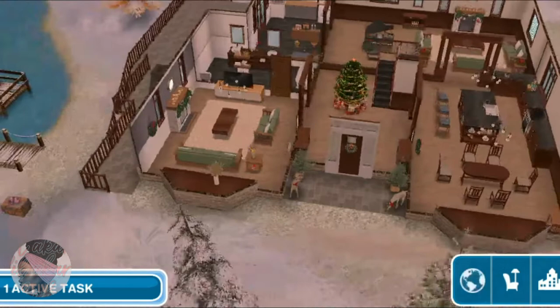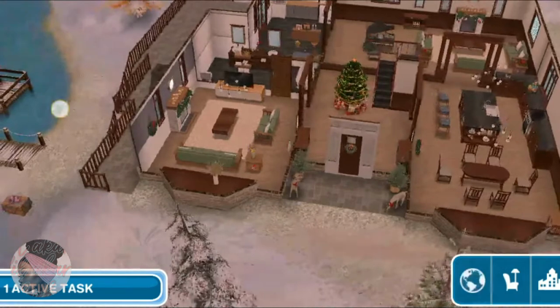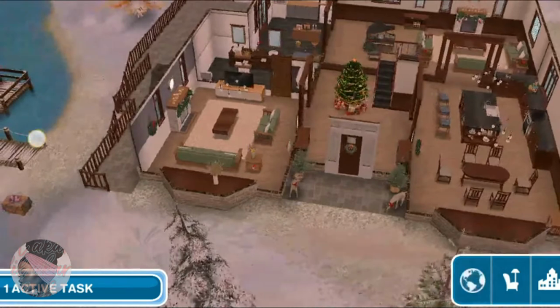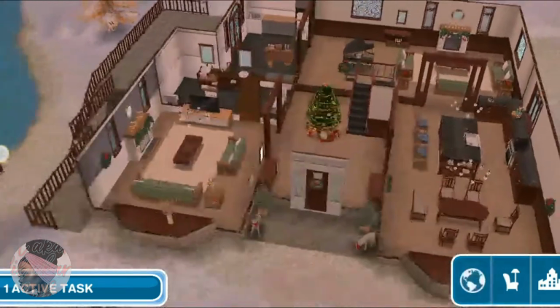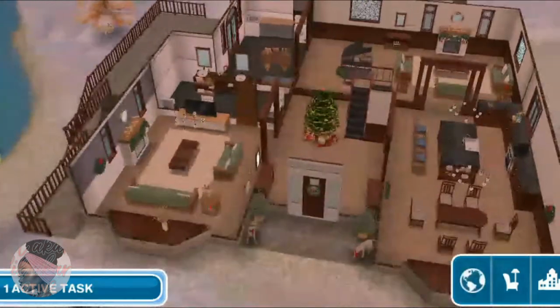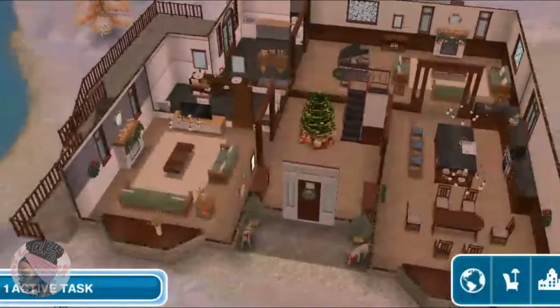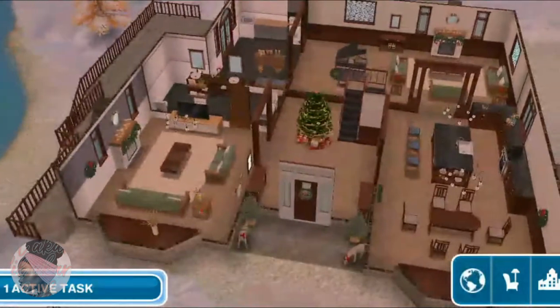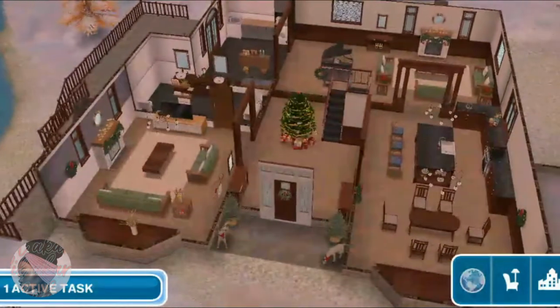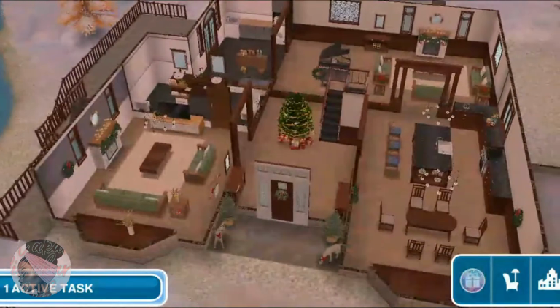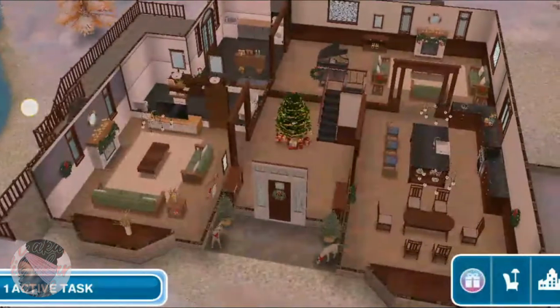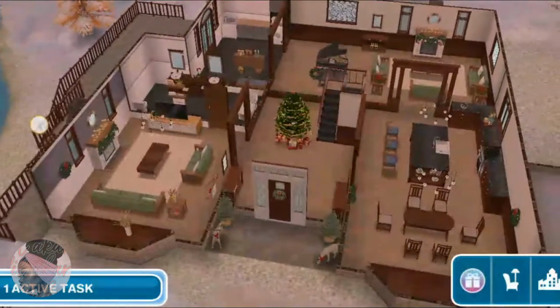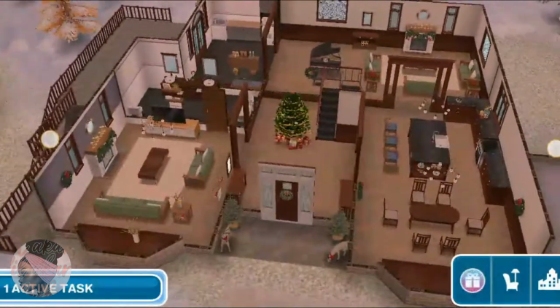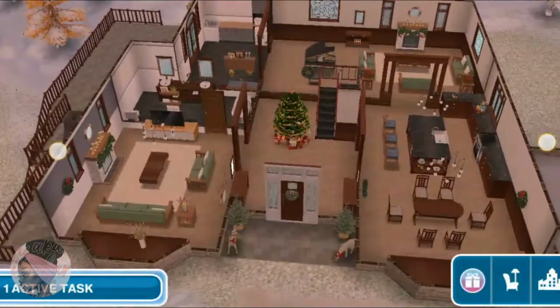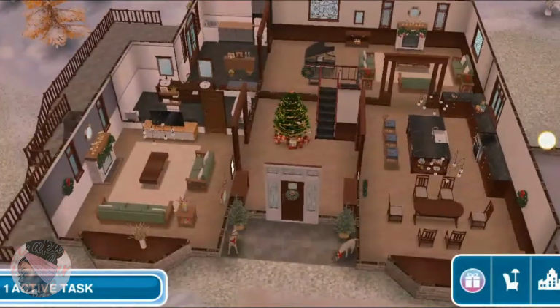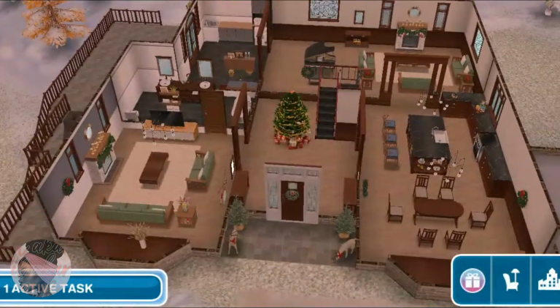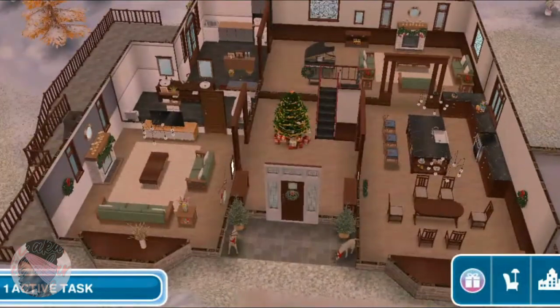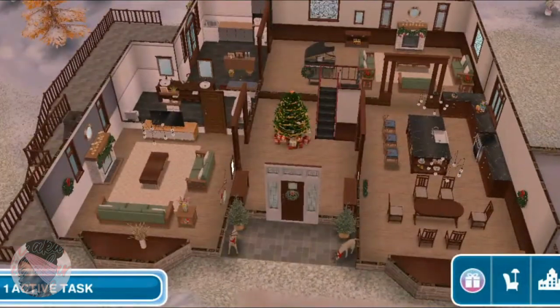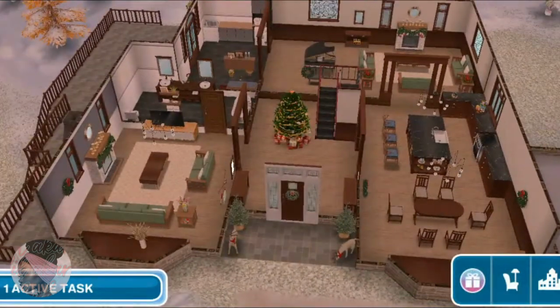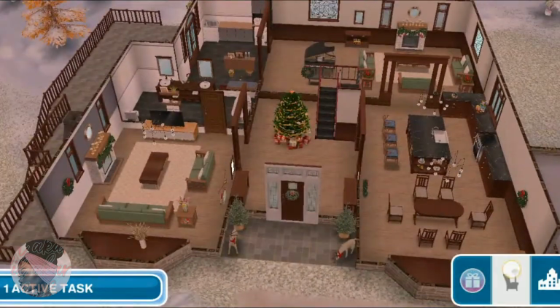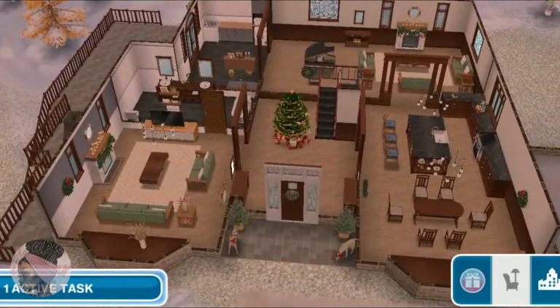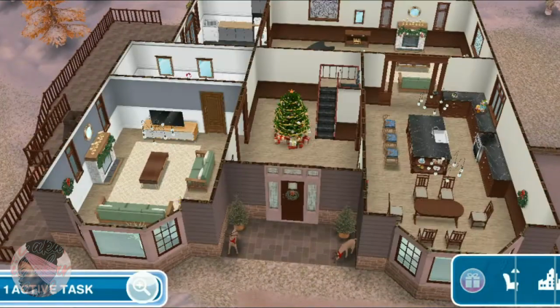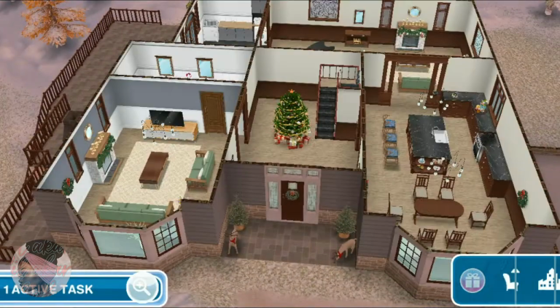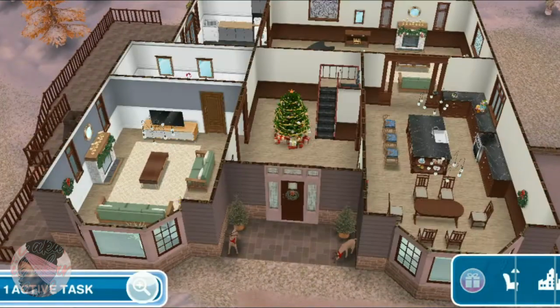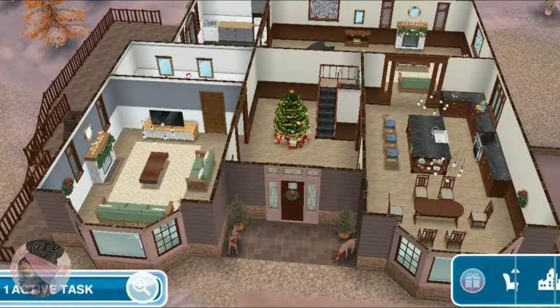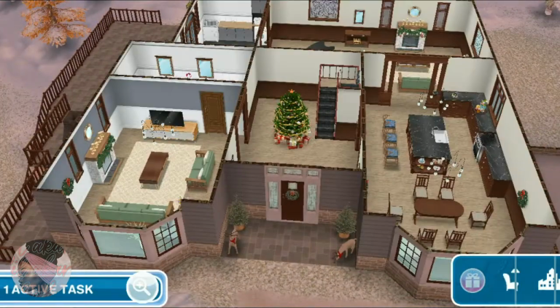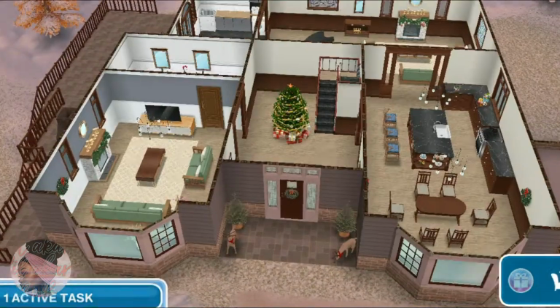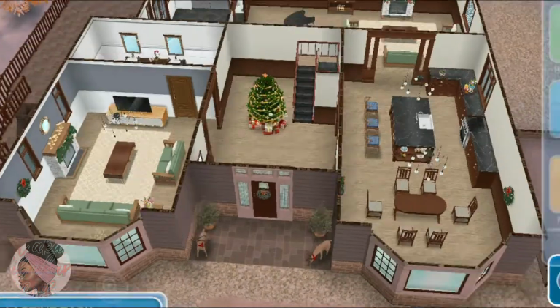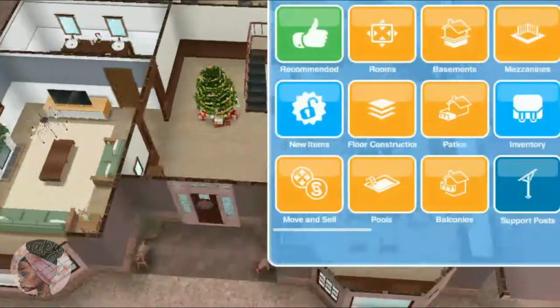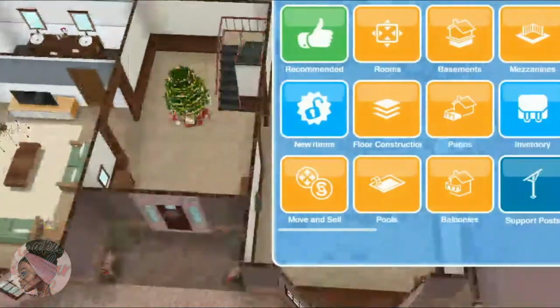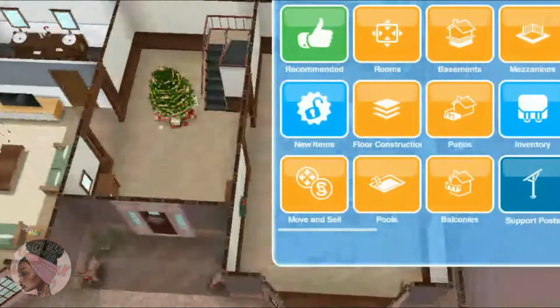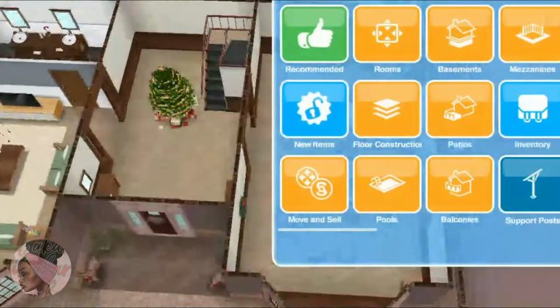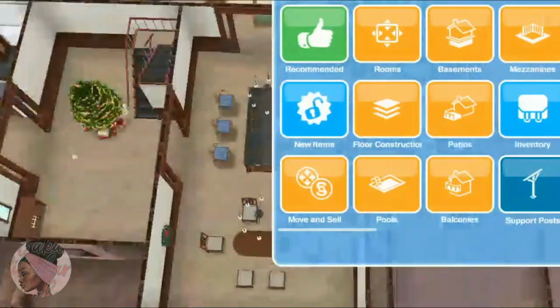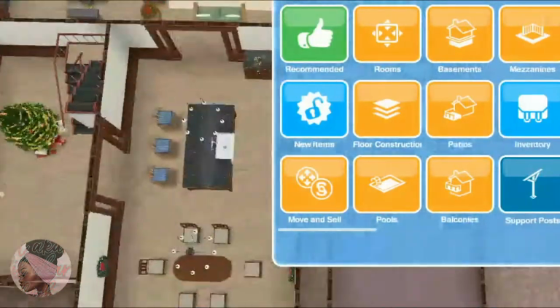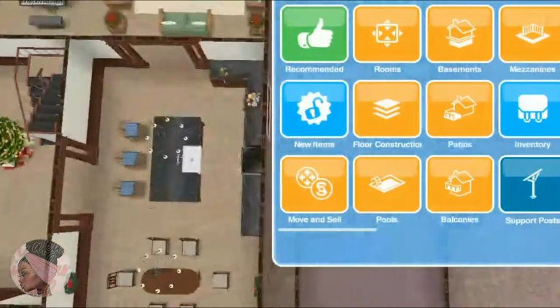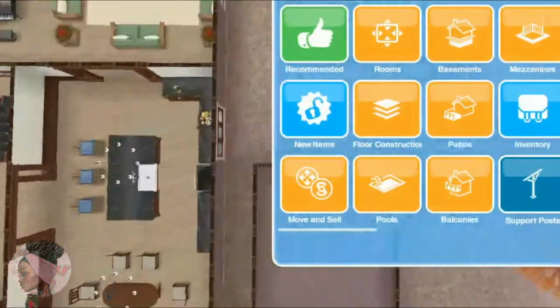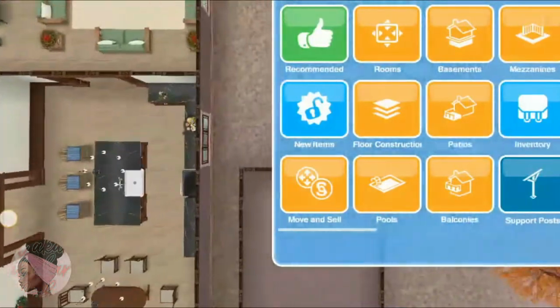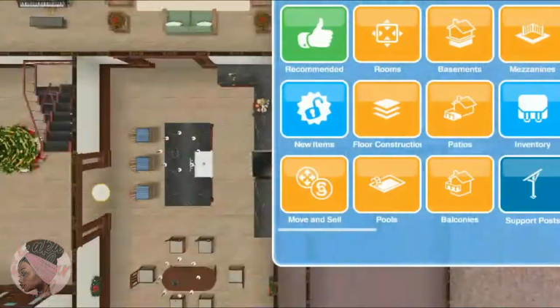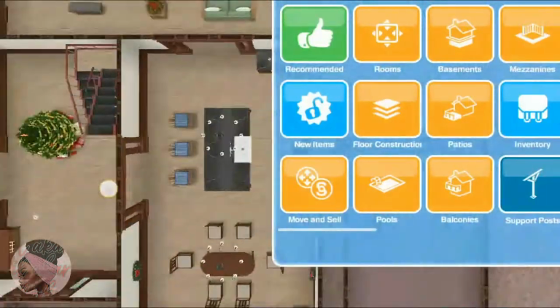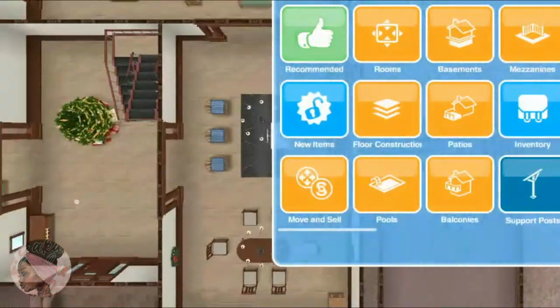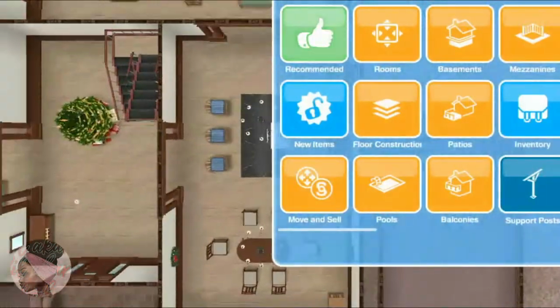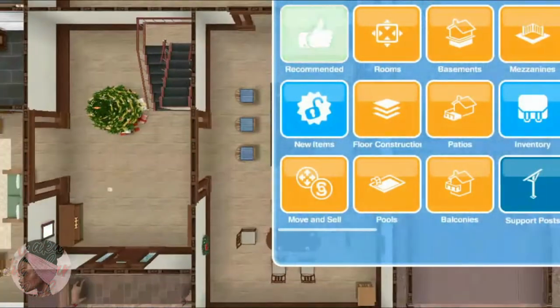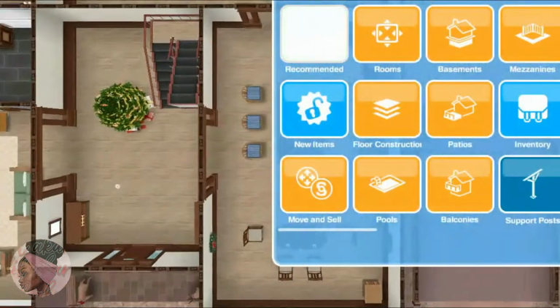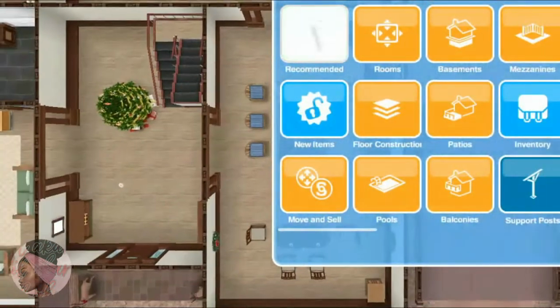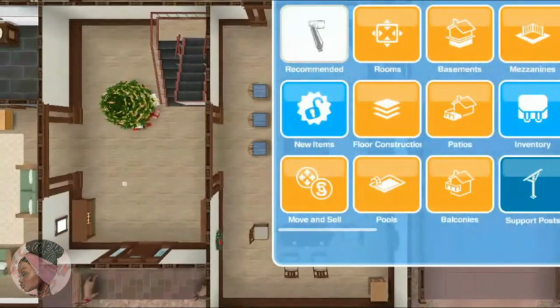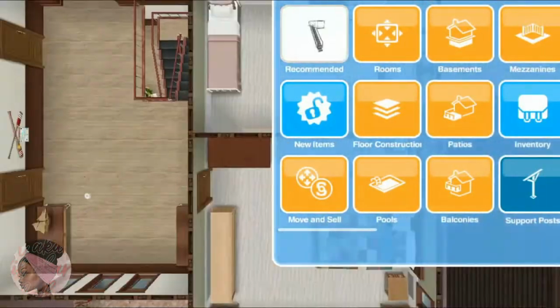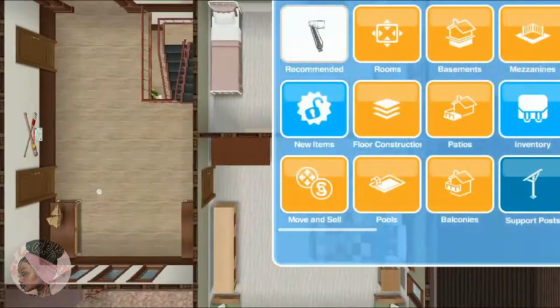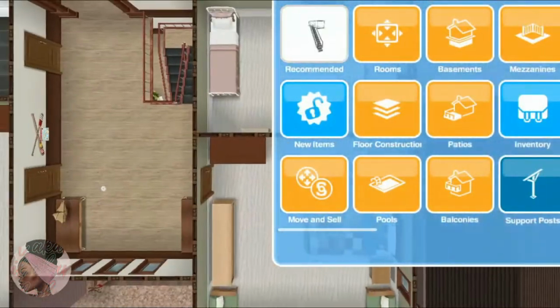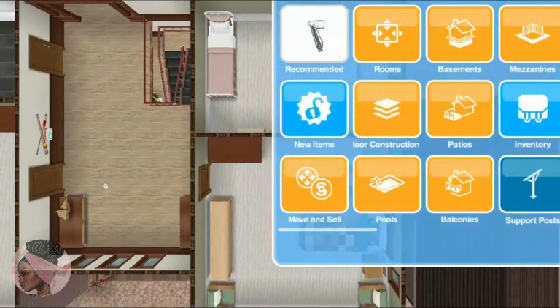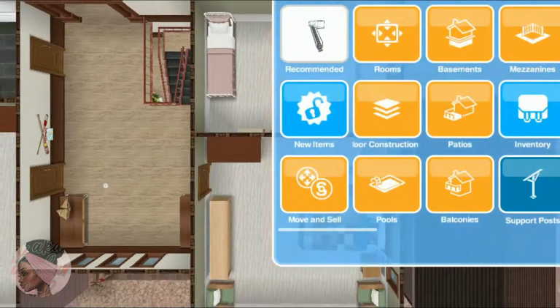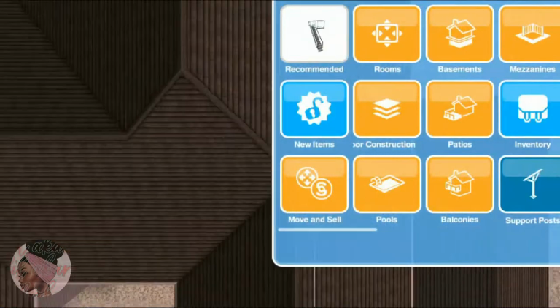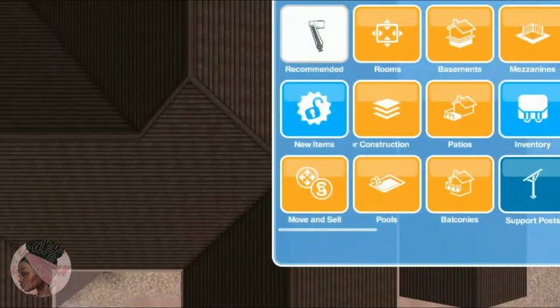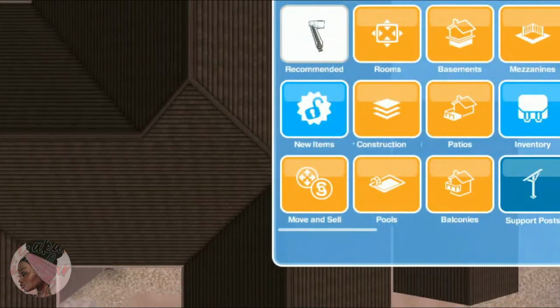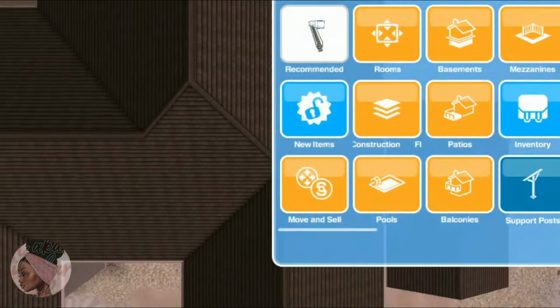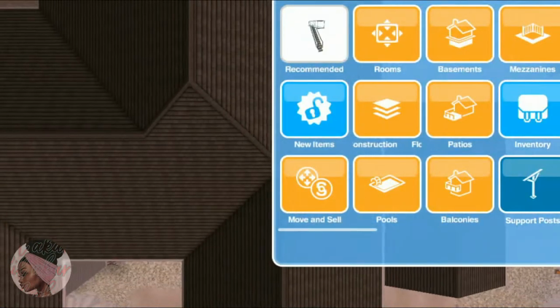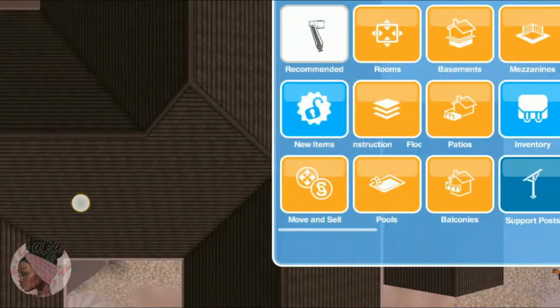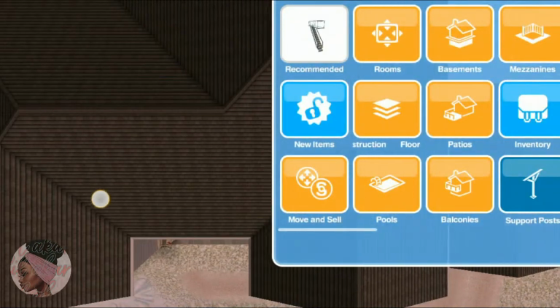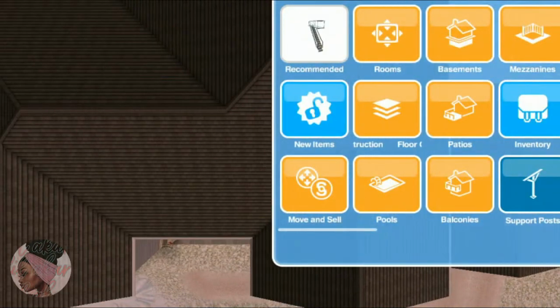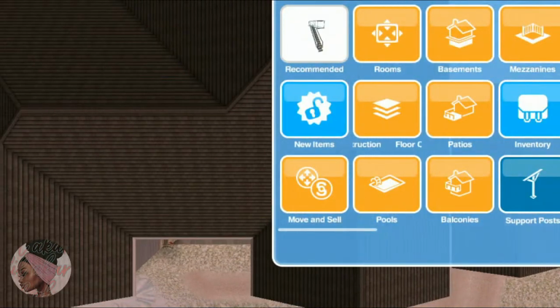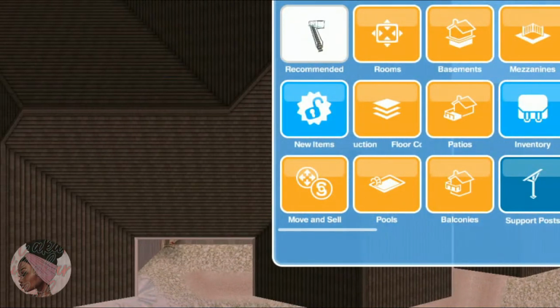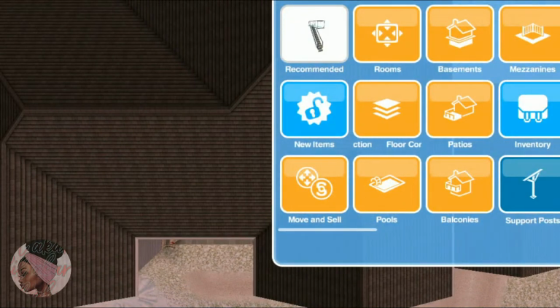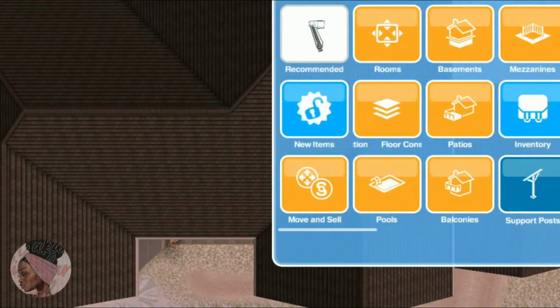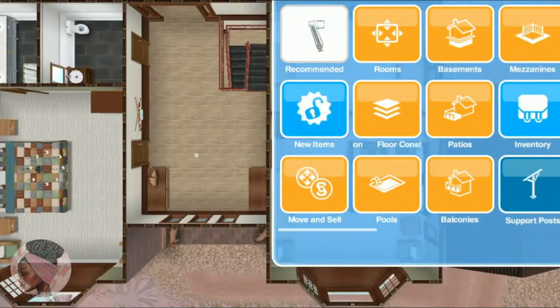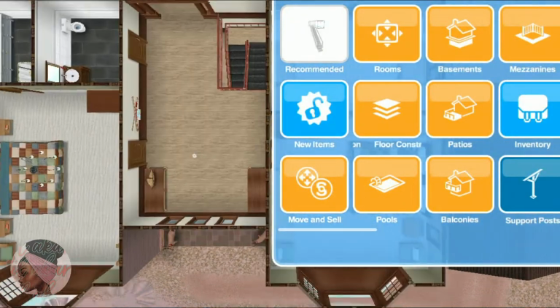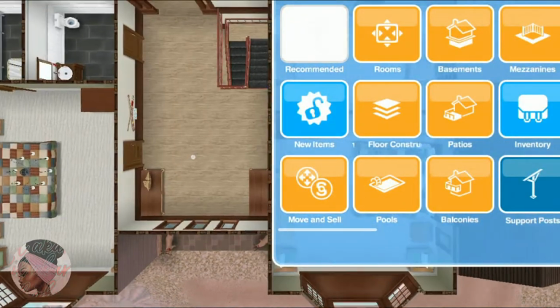So this is the house. The next thing that we're gonna do is to delete the rooms, the patios, and the balconies.